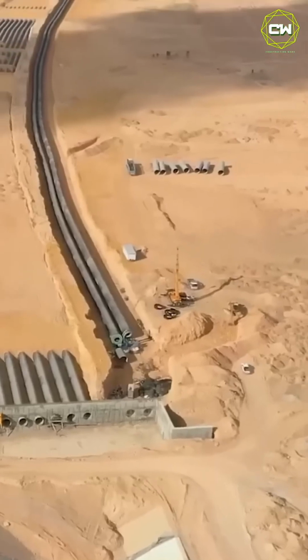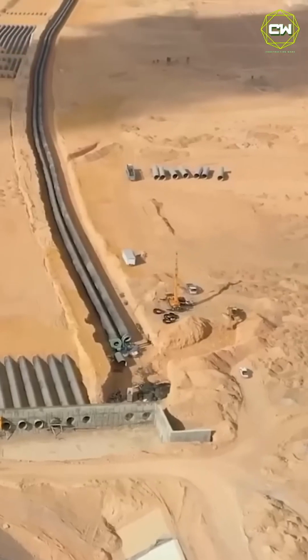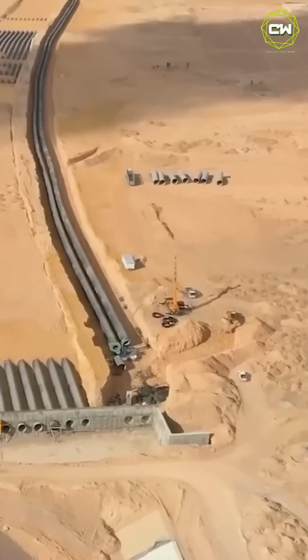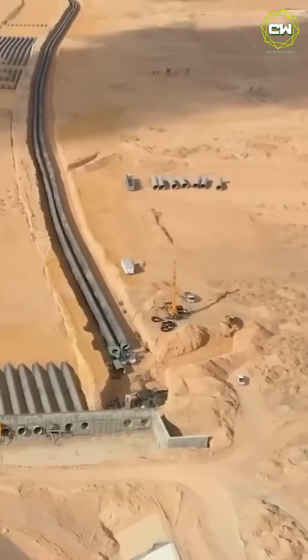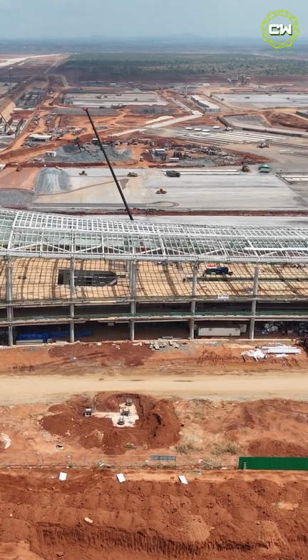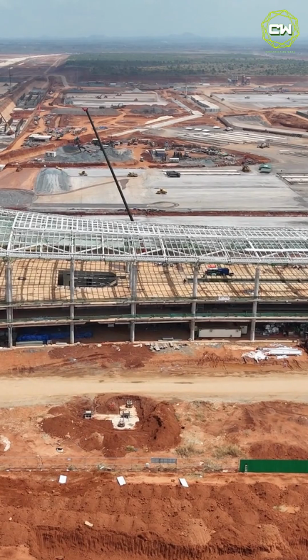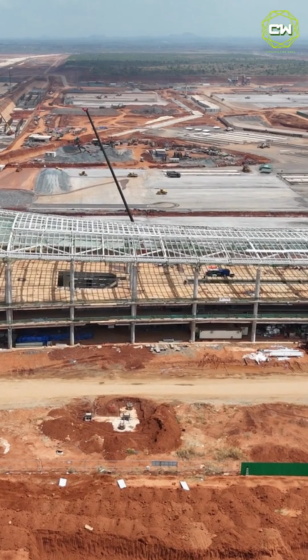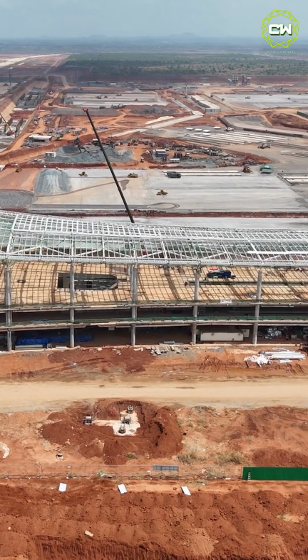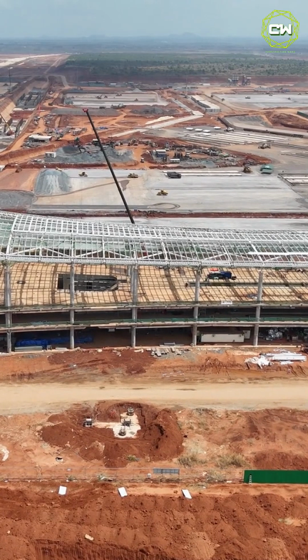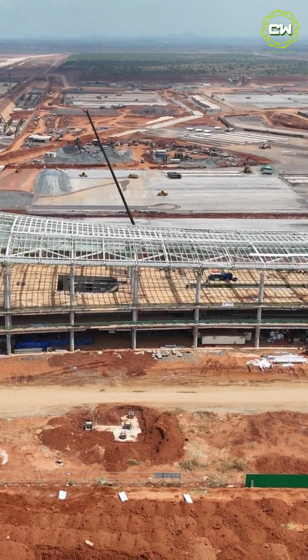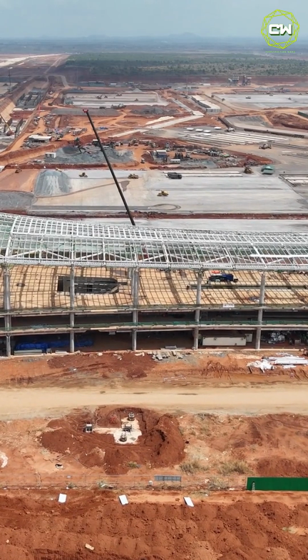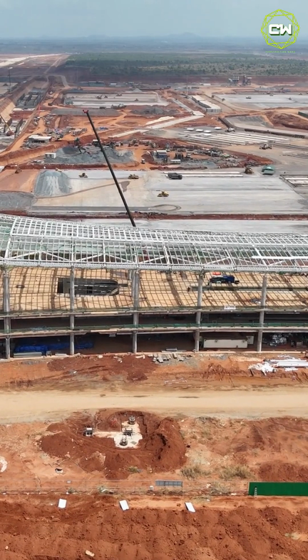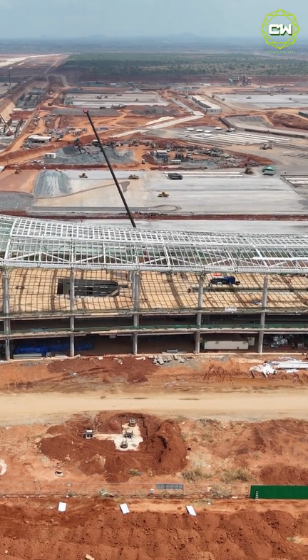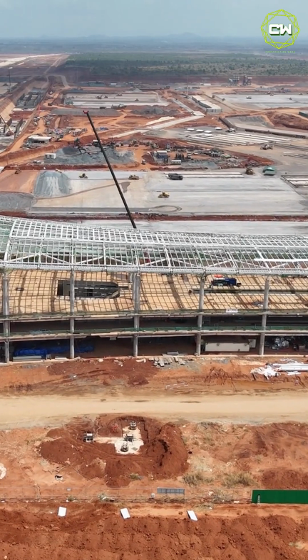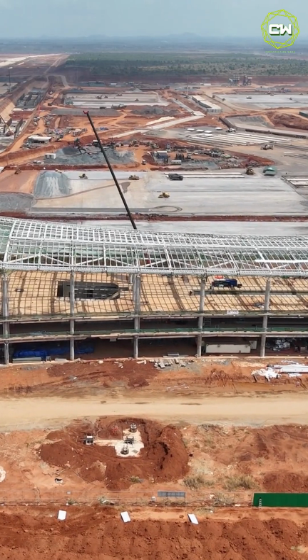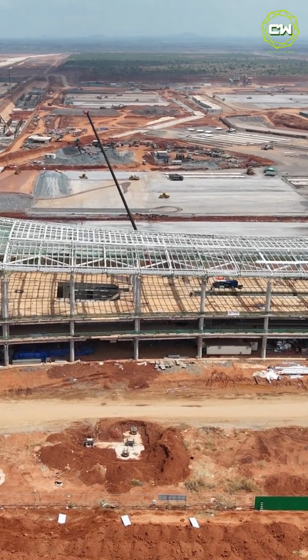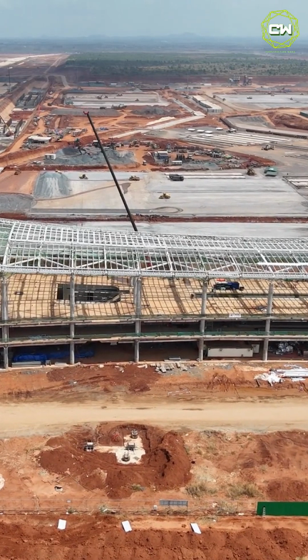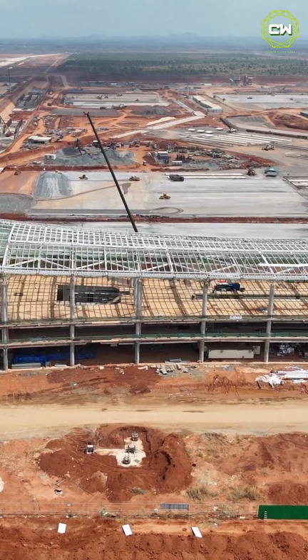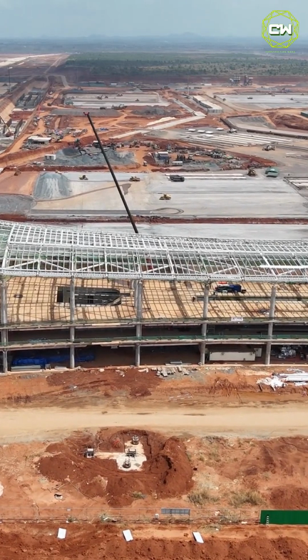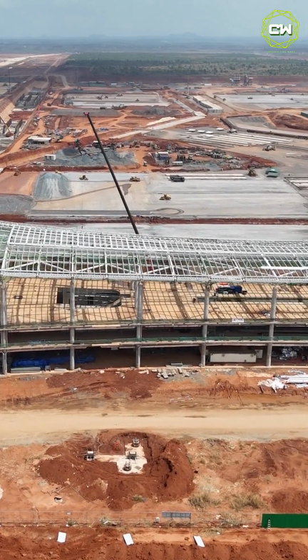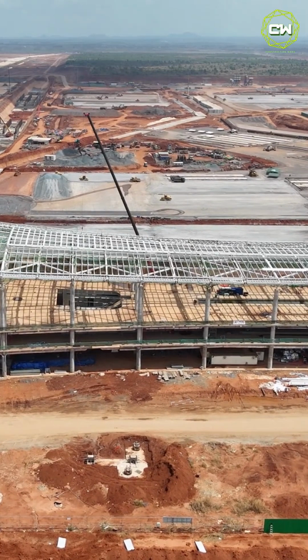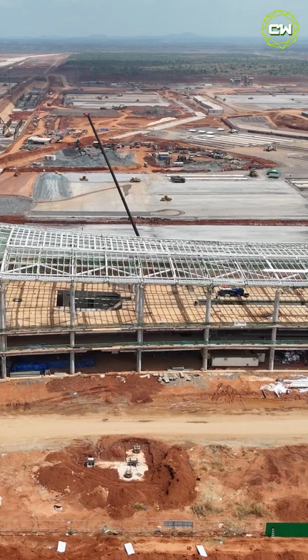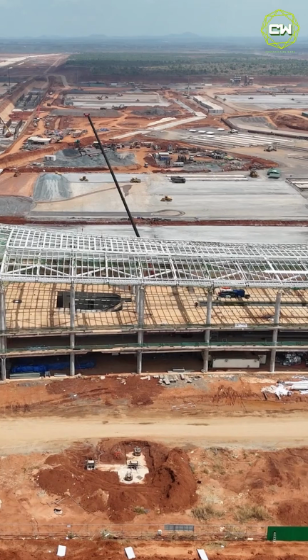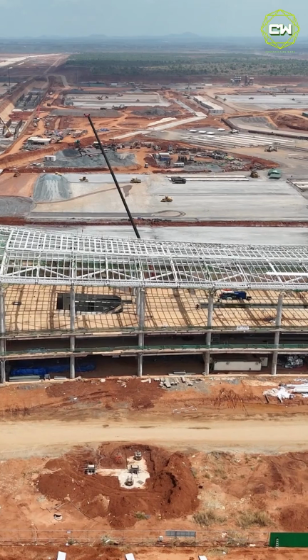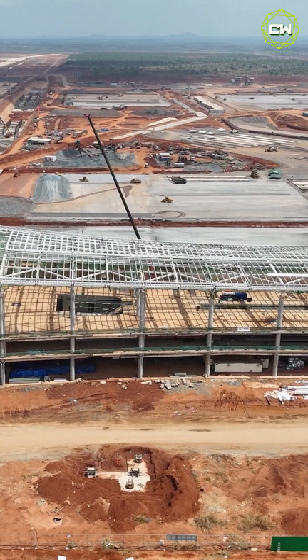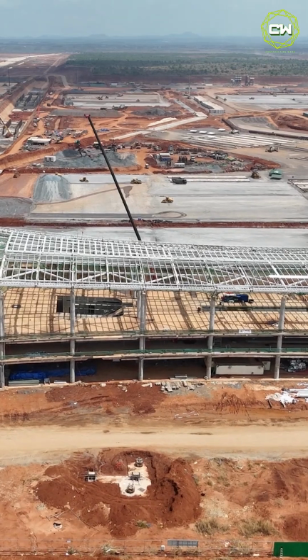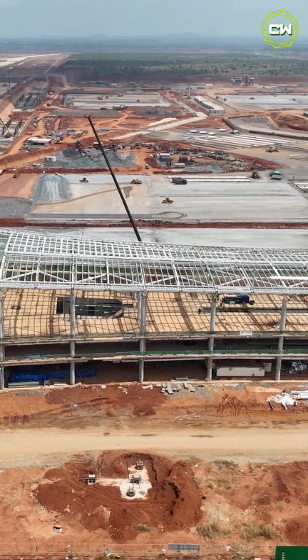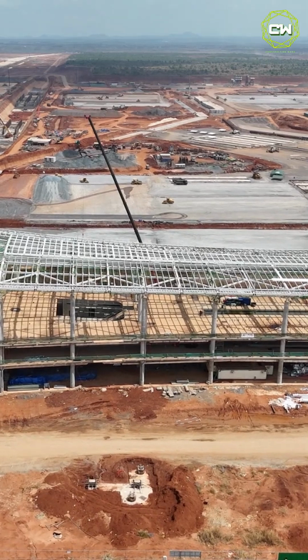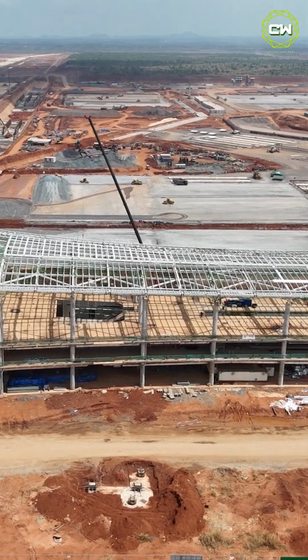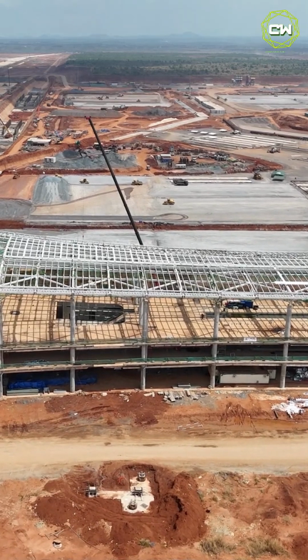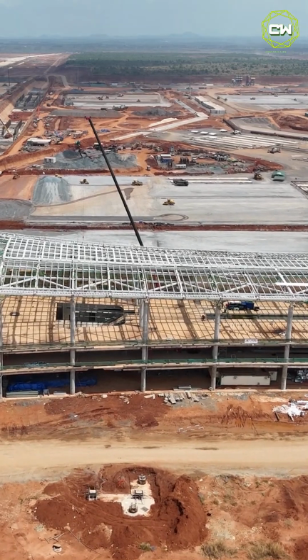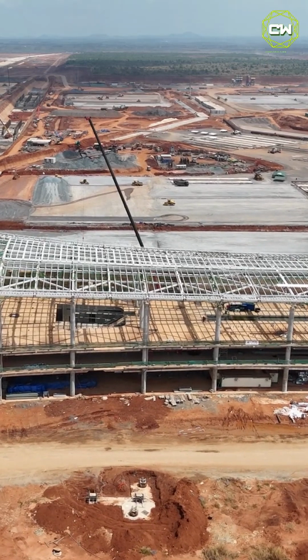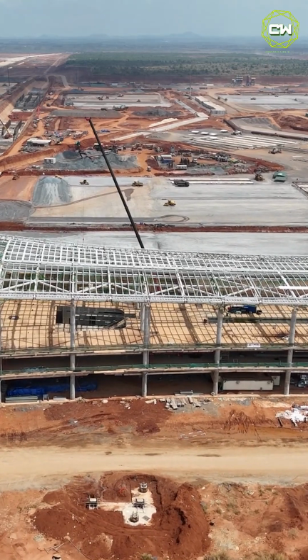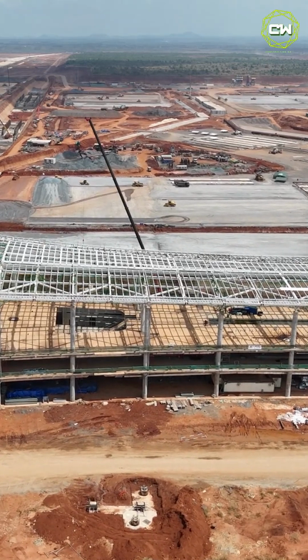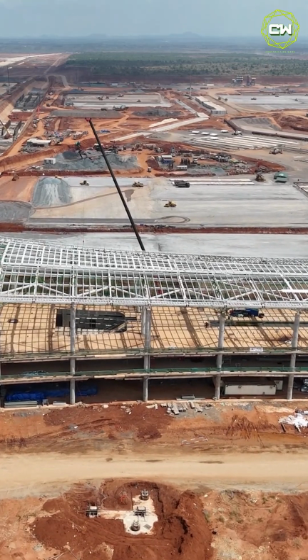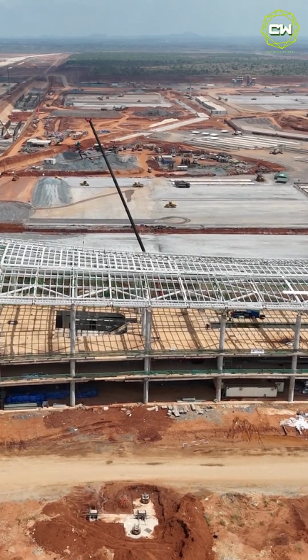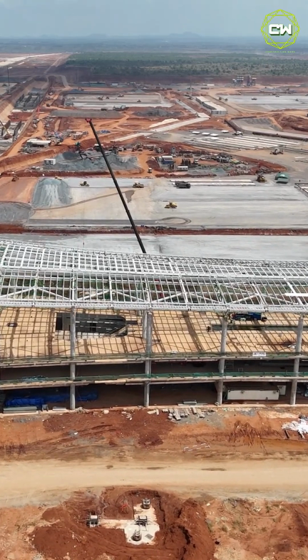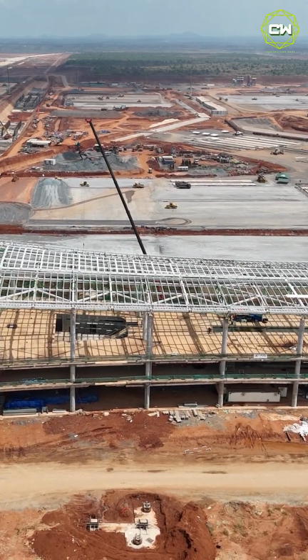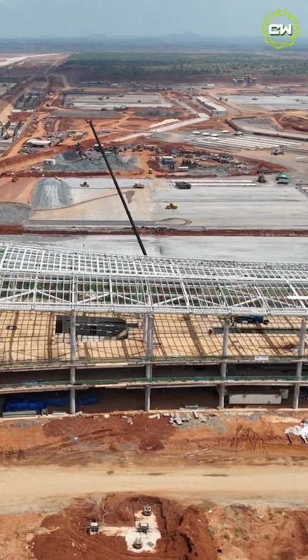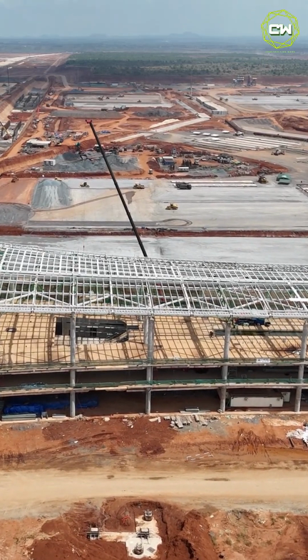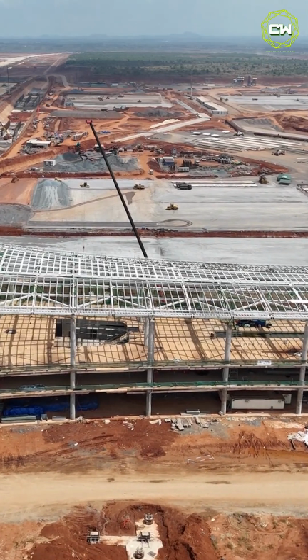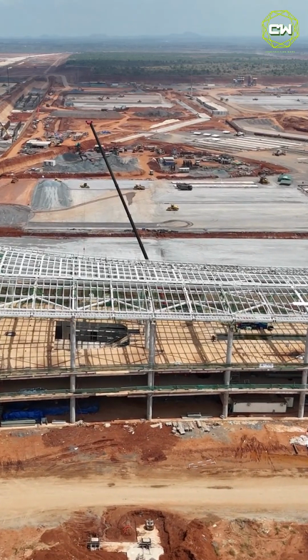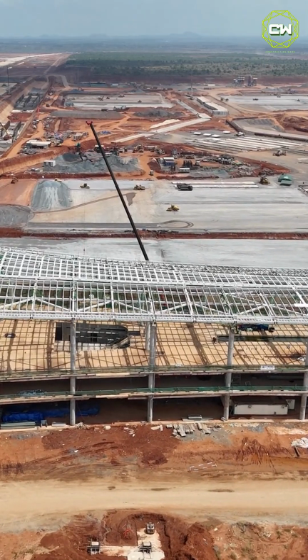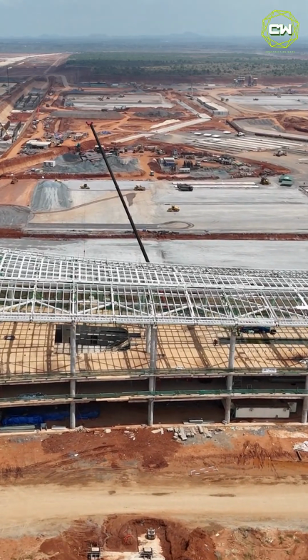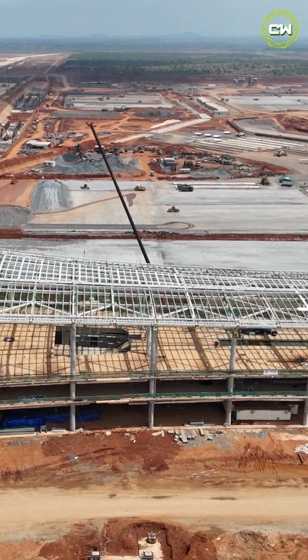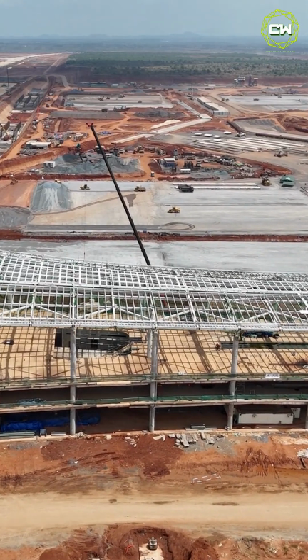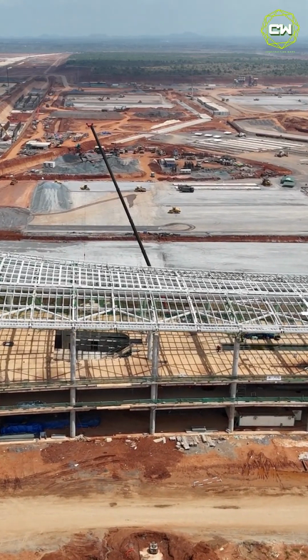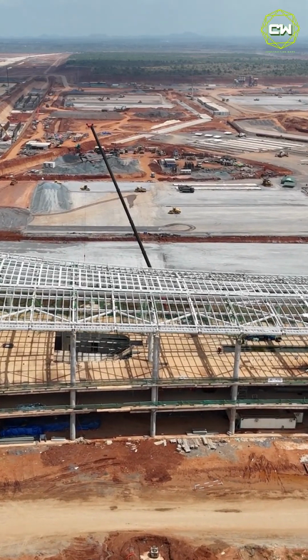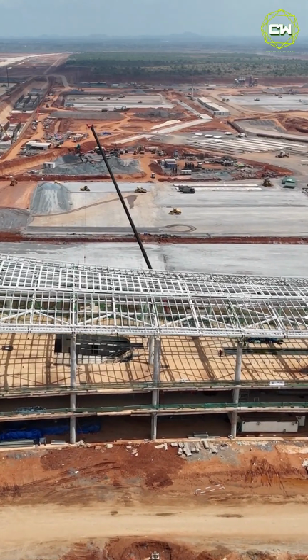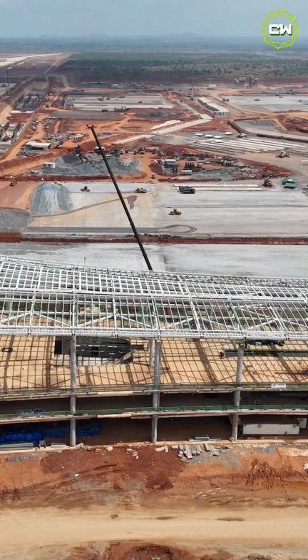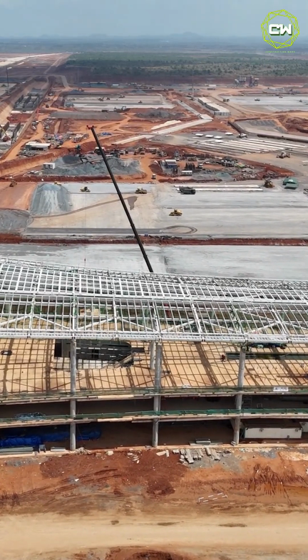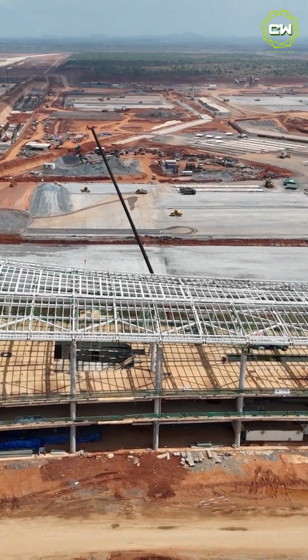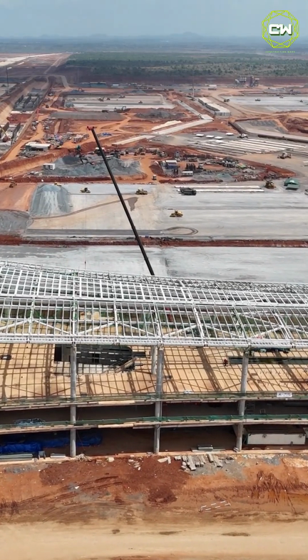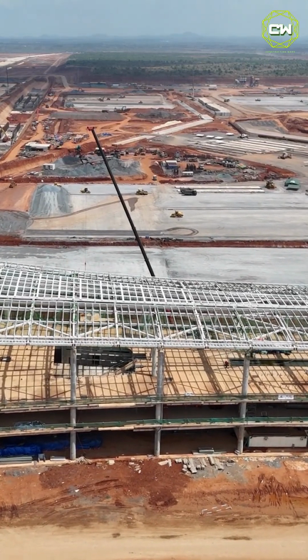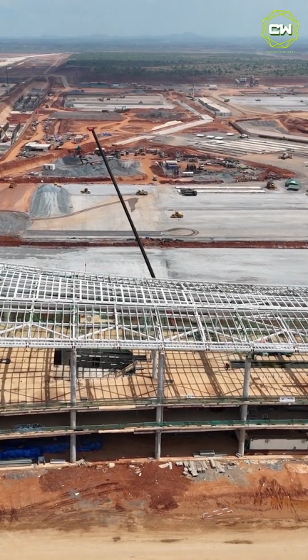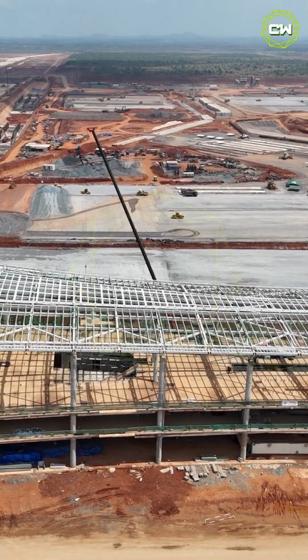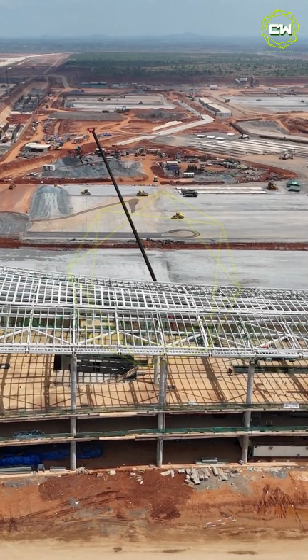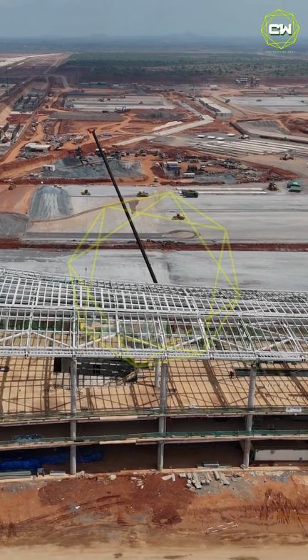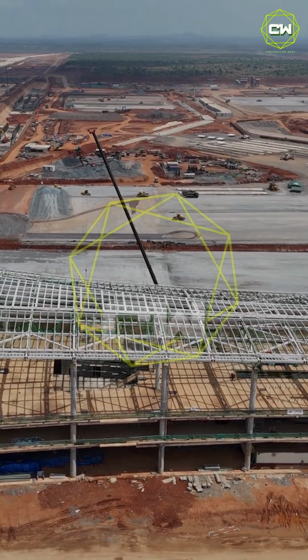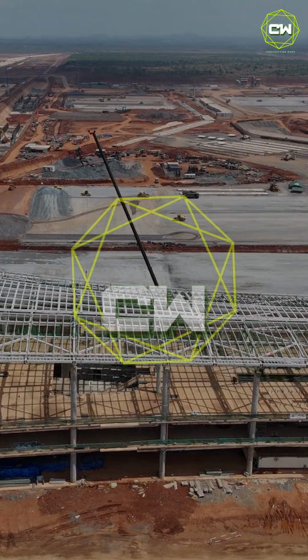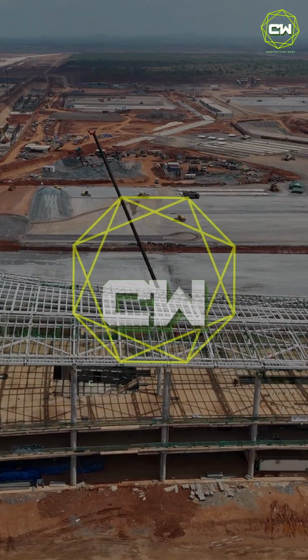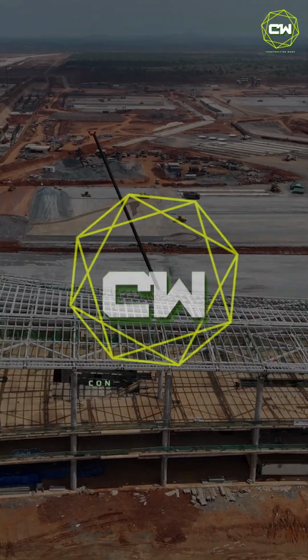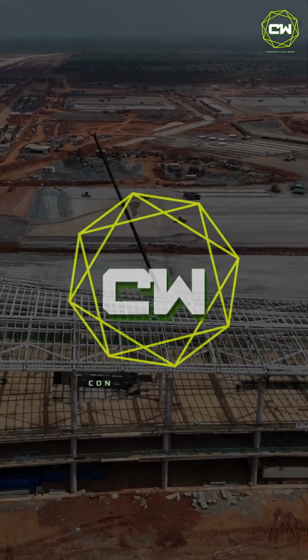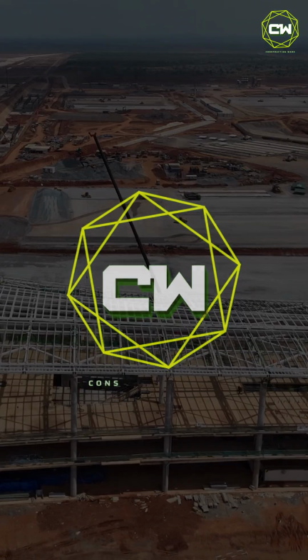You are watching Construction War. Don't forget to press the subscribe button to be a part of an amazing community.